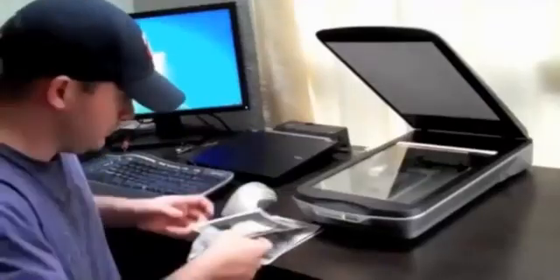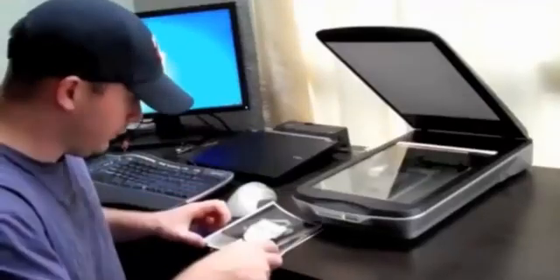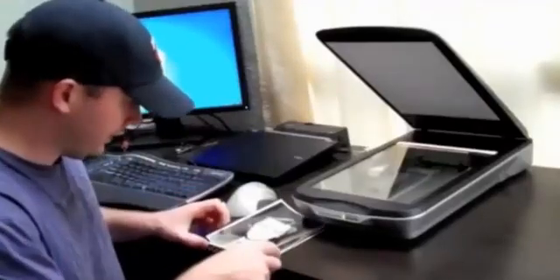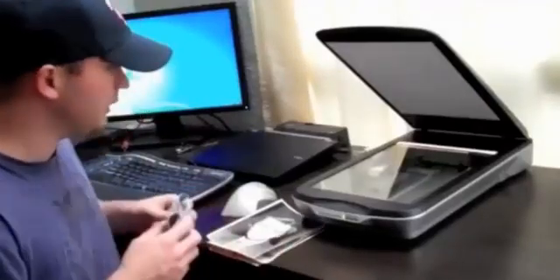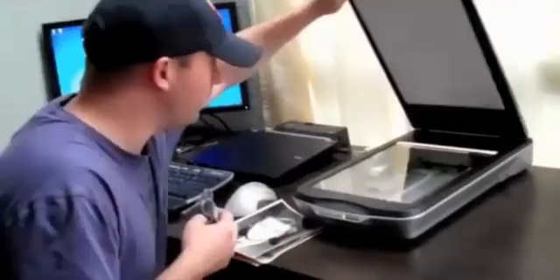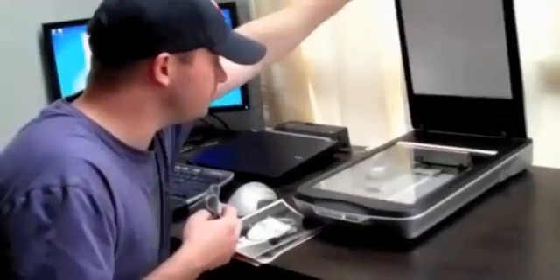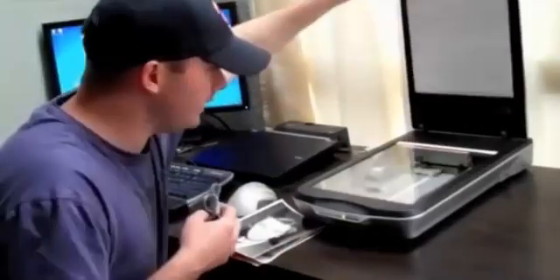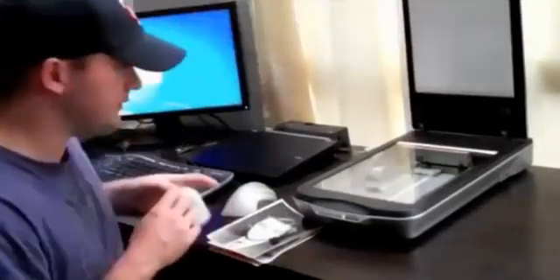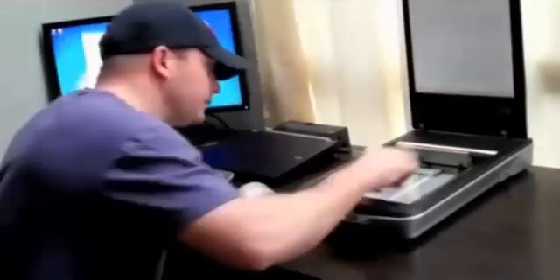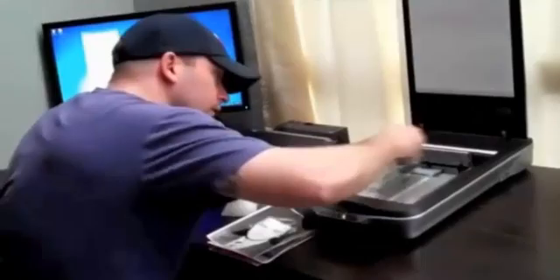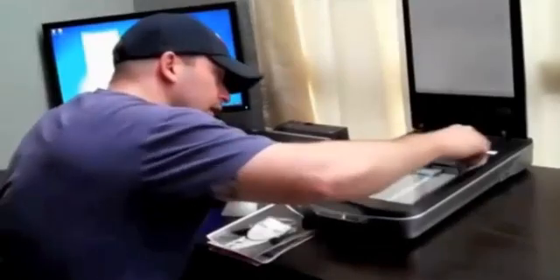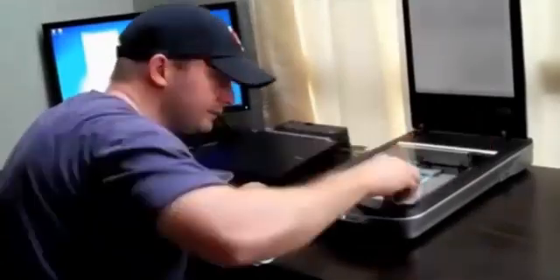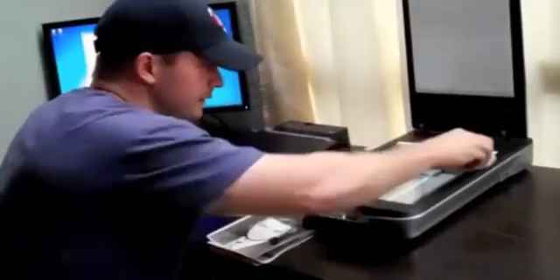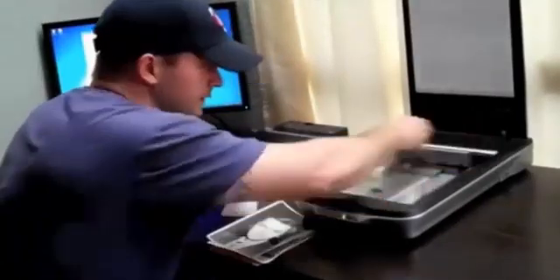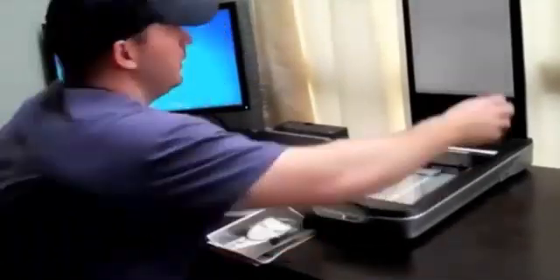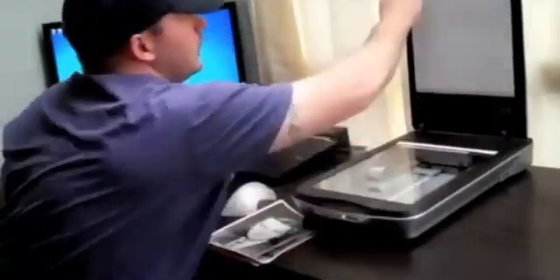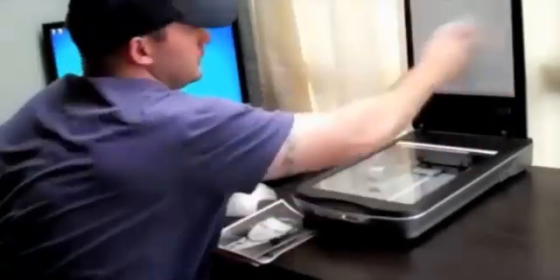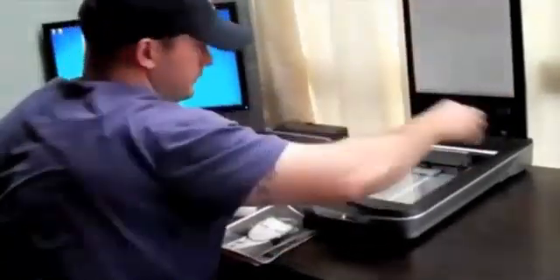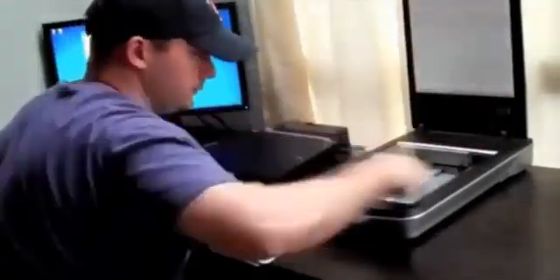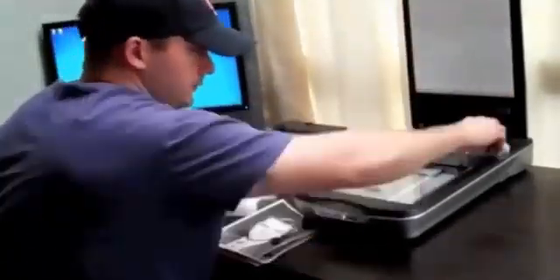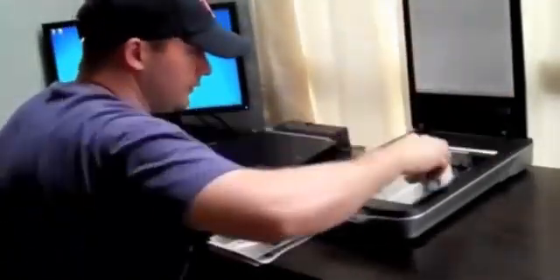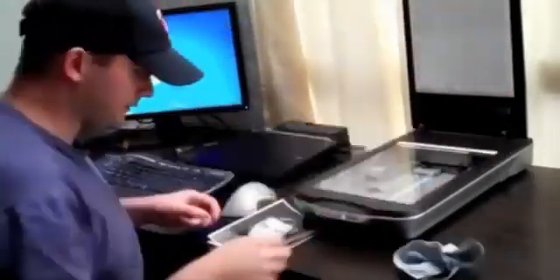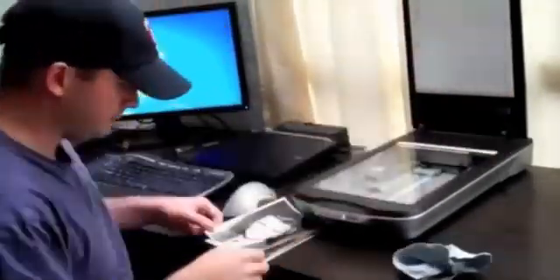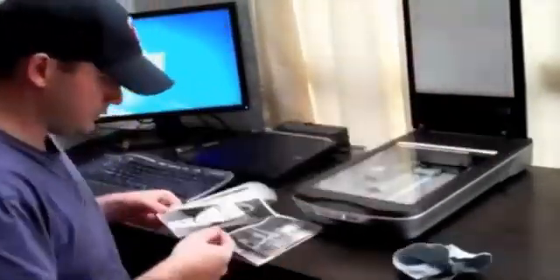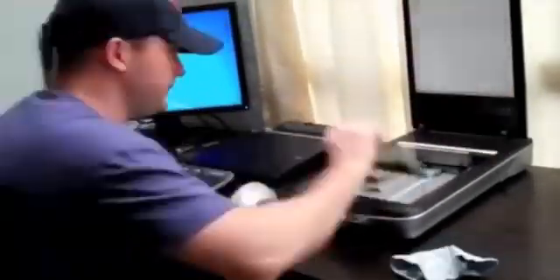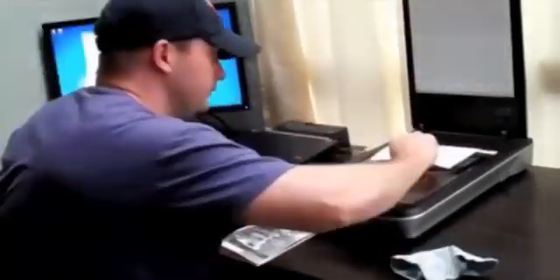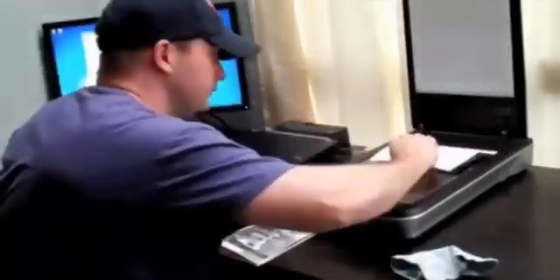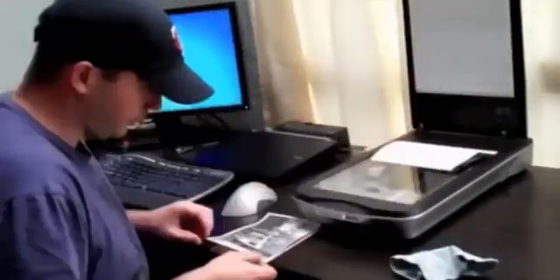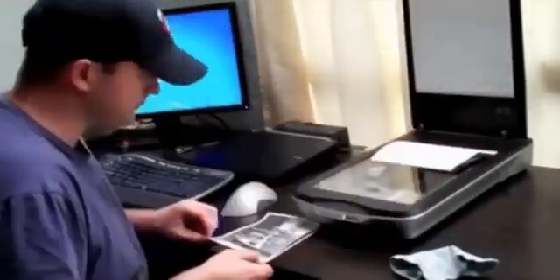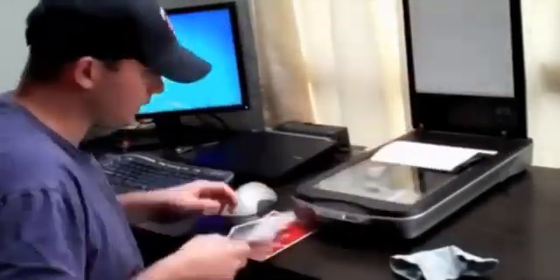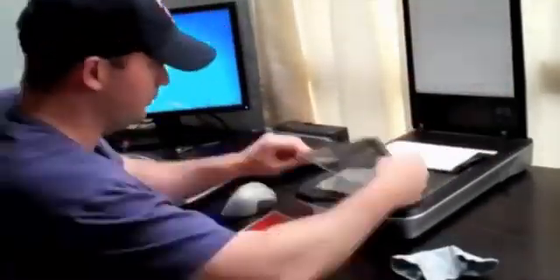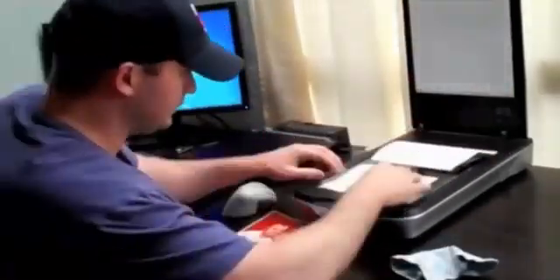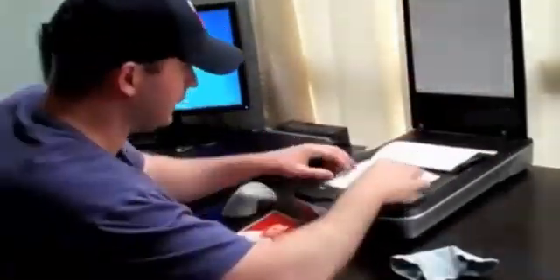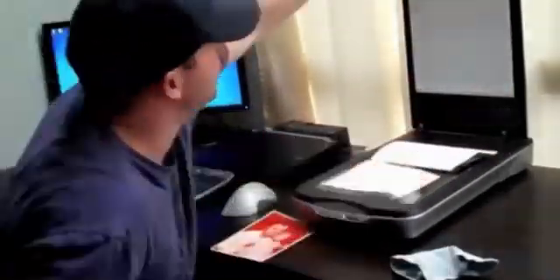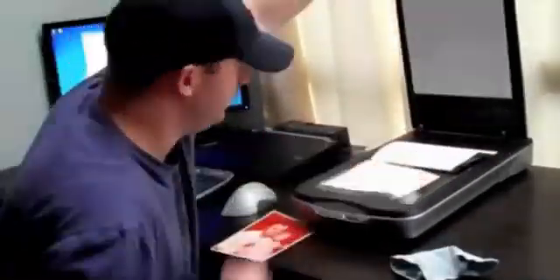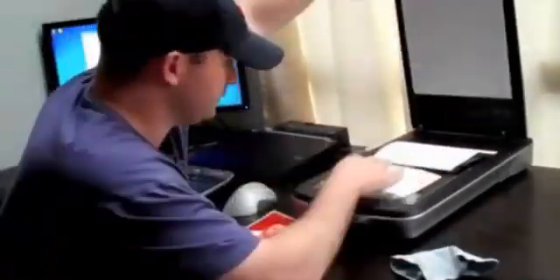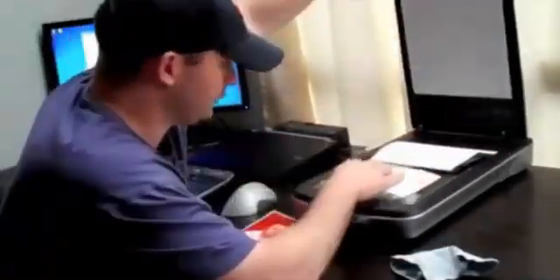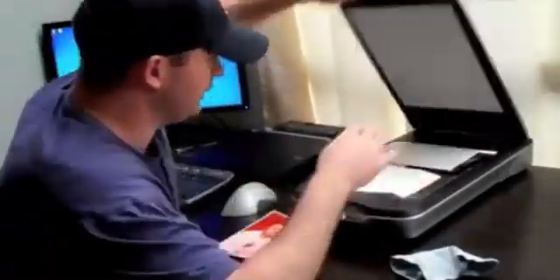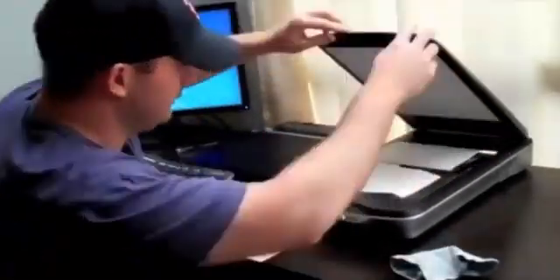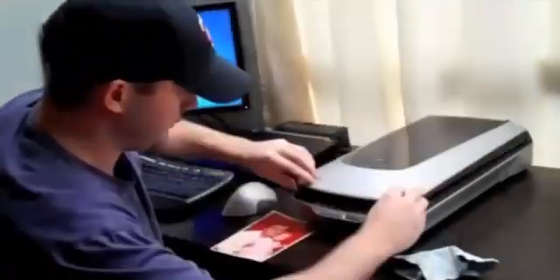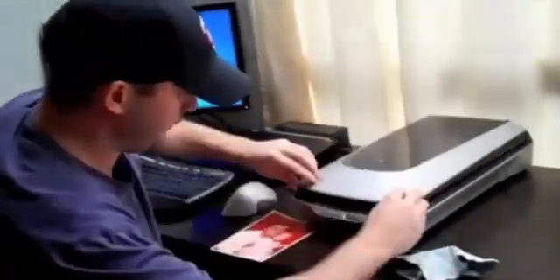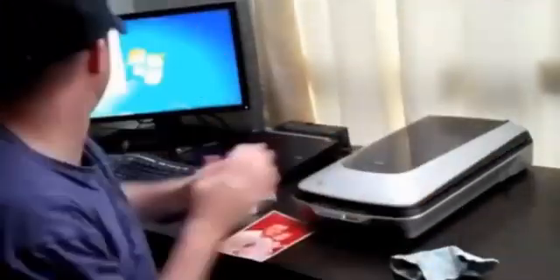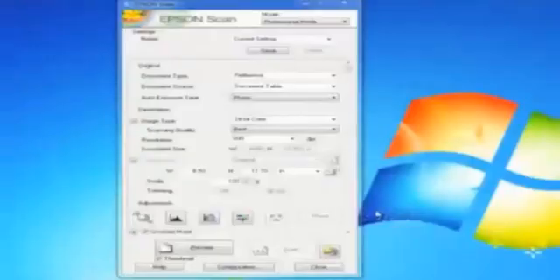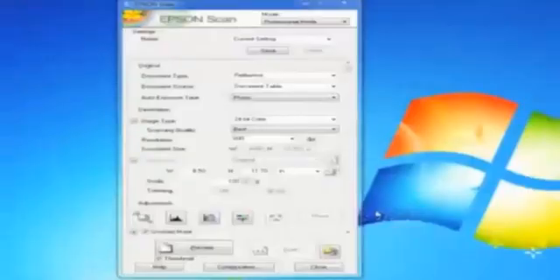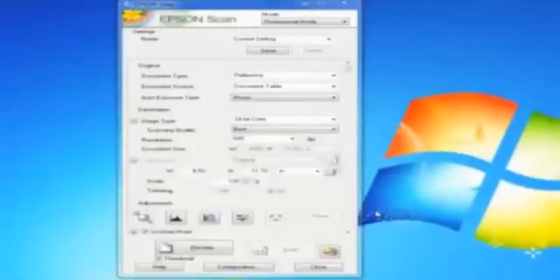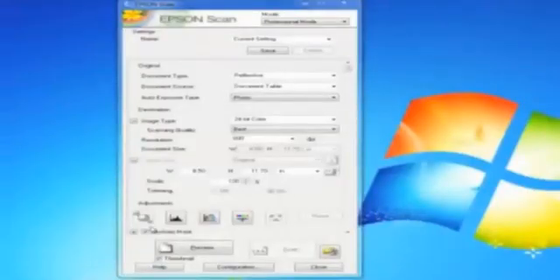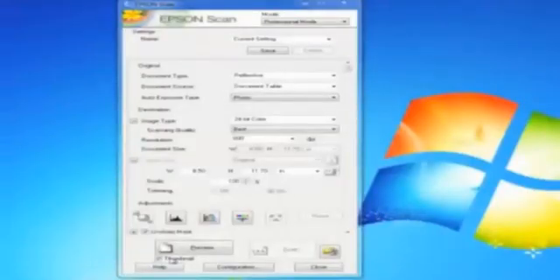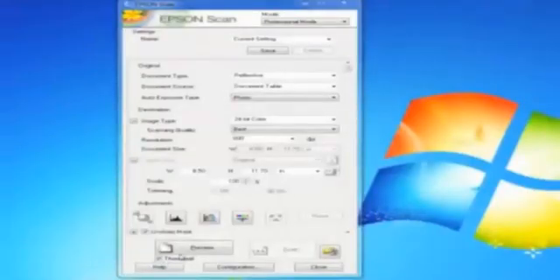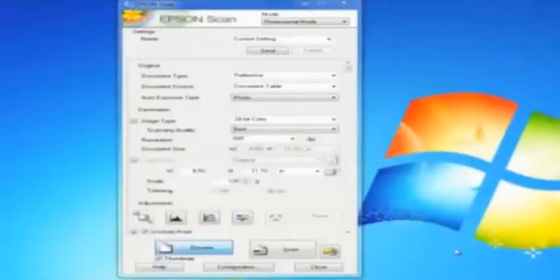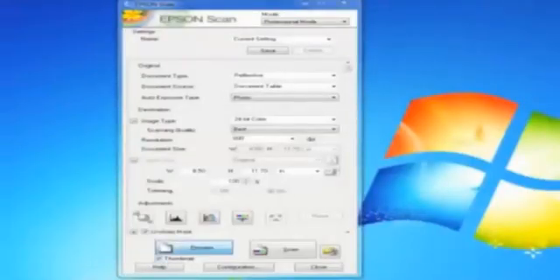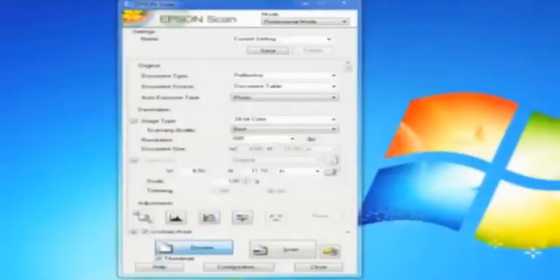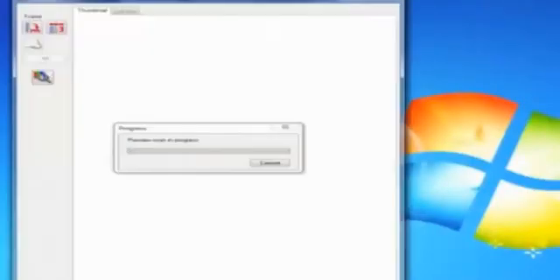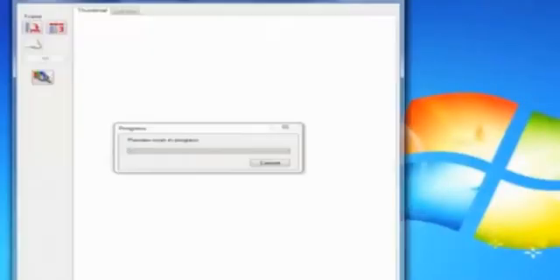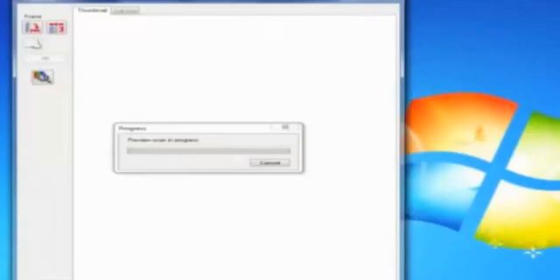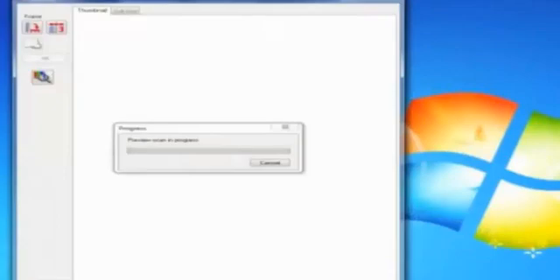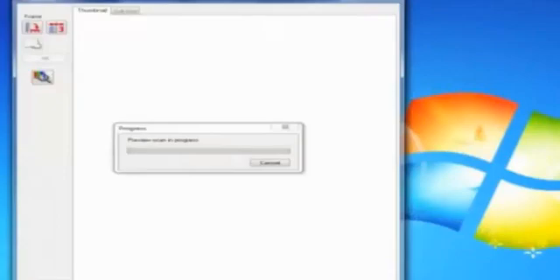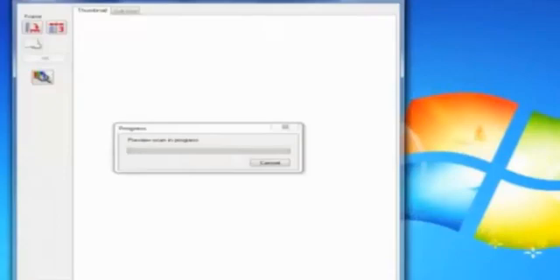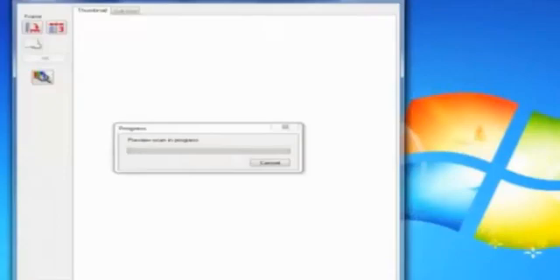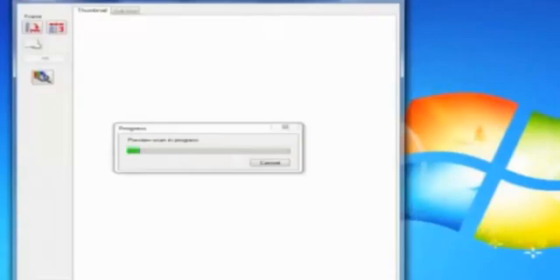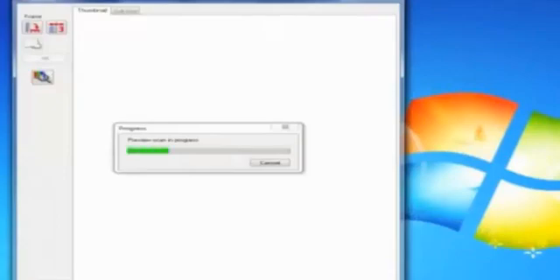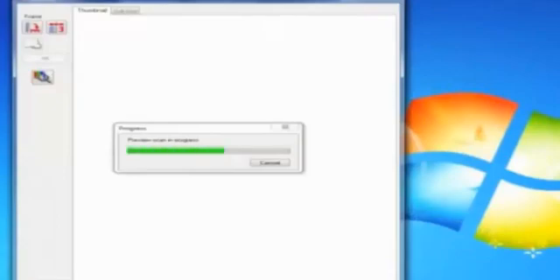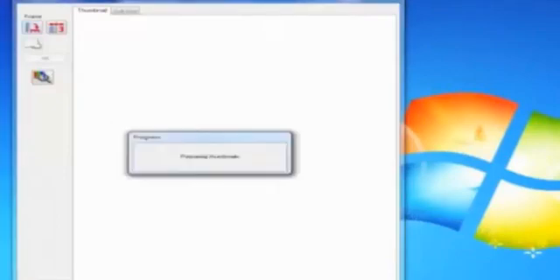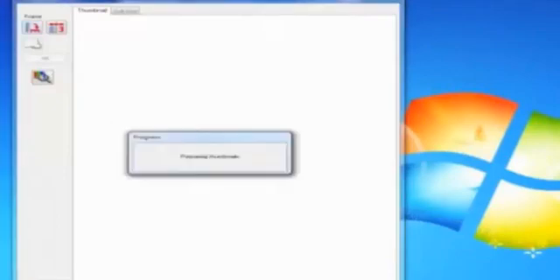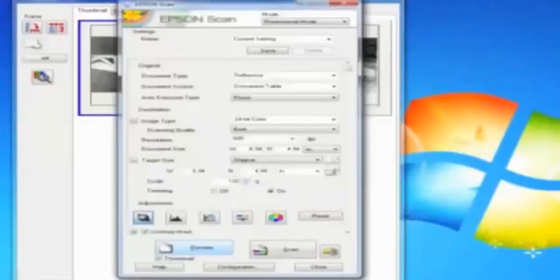You know when you want to scan something, you have to set up your scanner, plug it in, install updates and find drivers just about every time you want to use it.